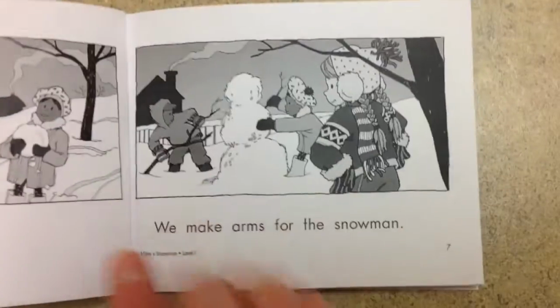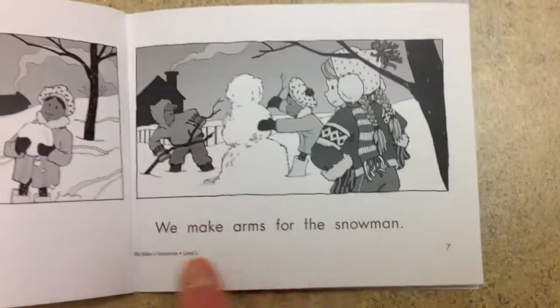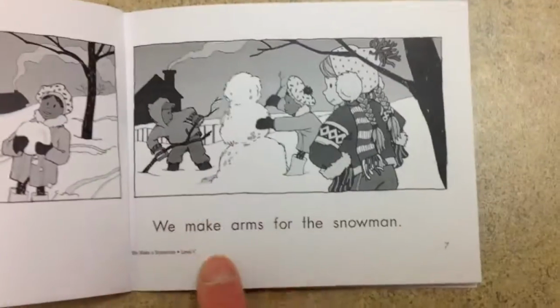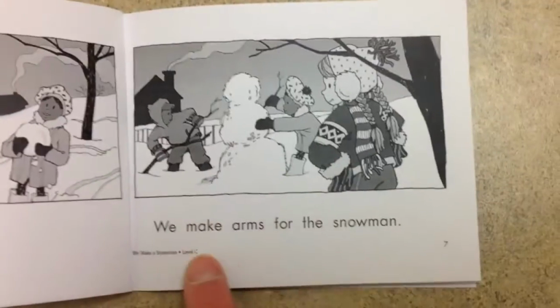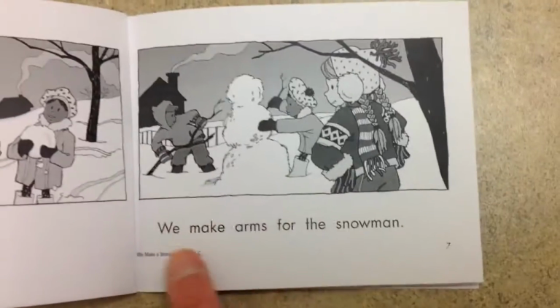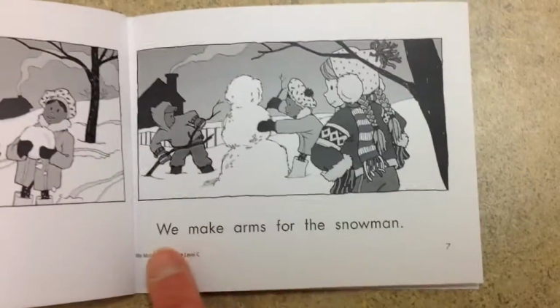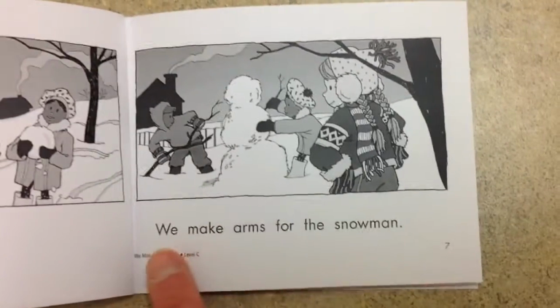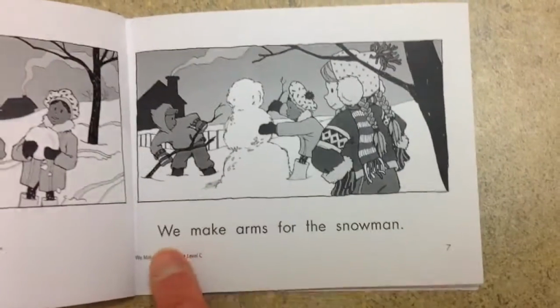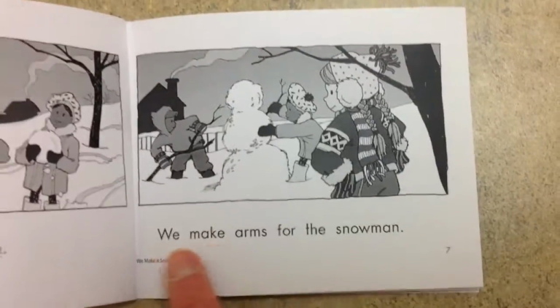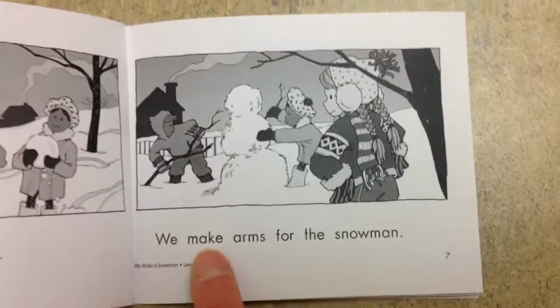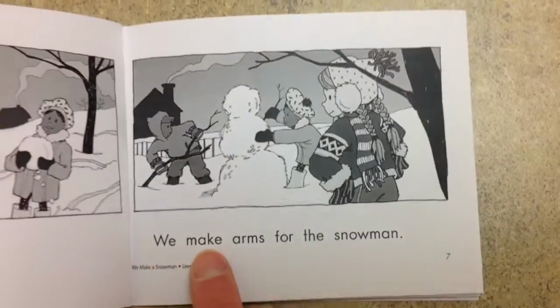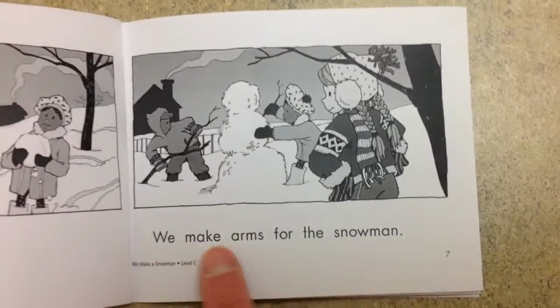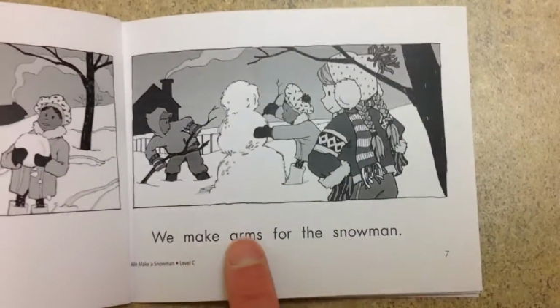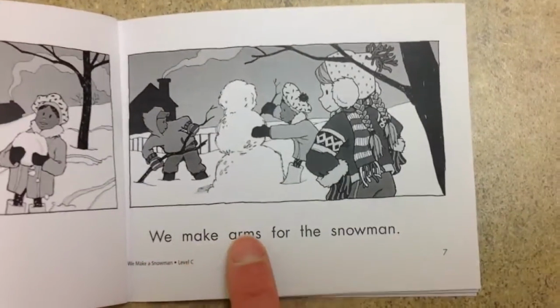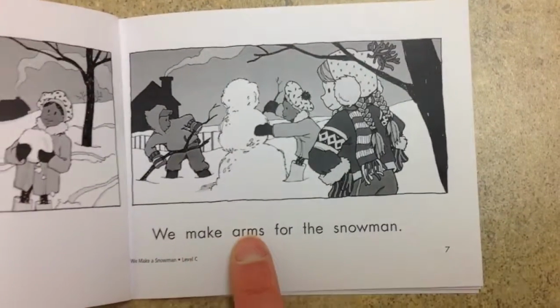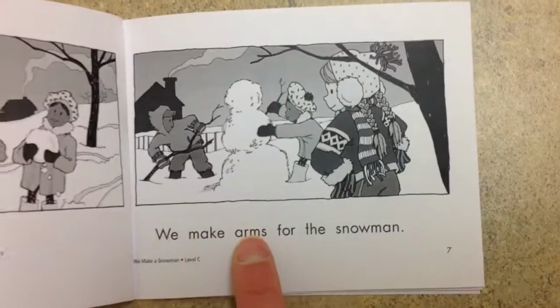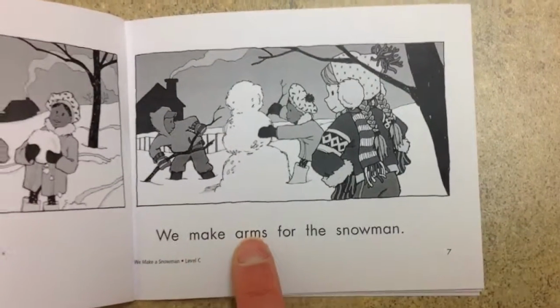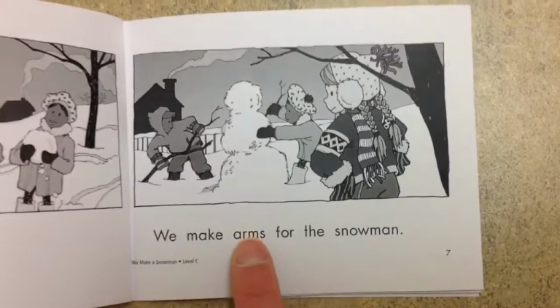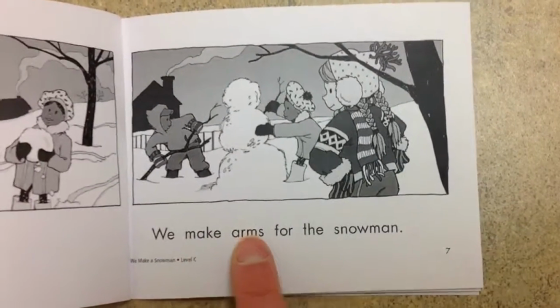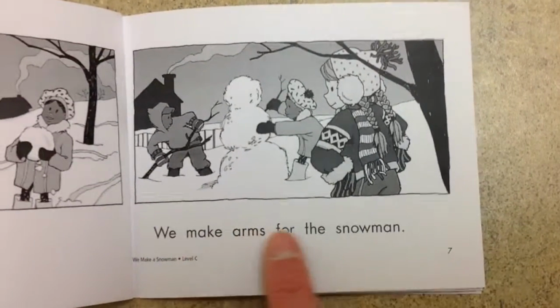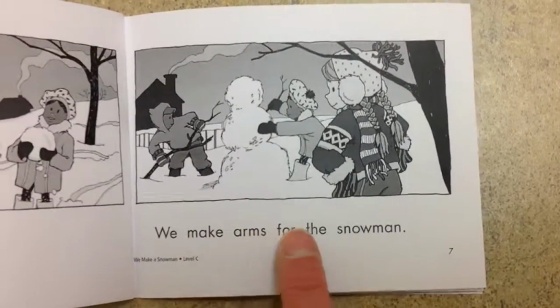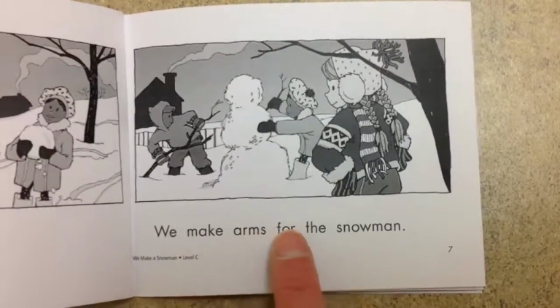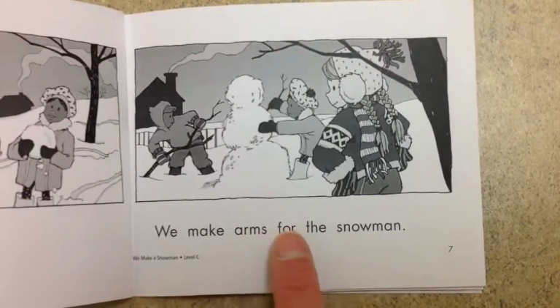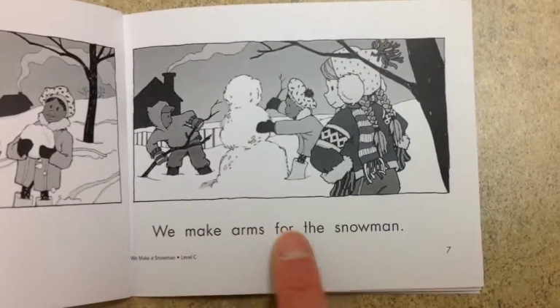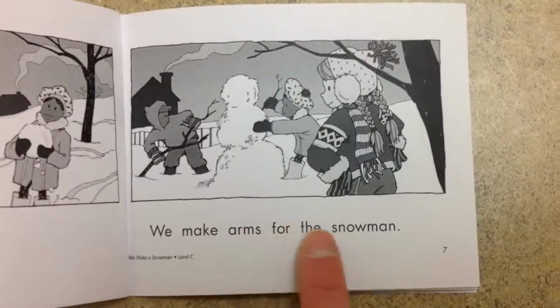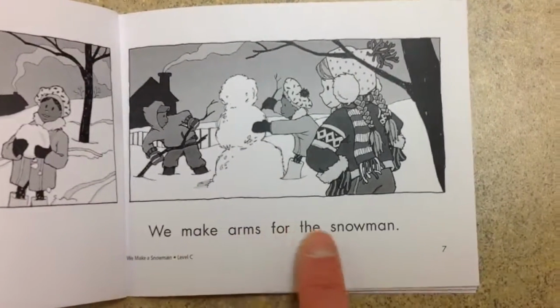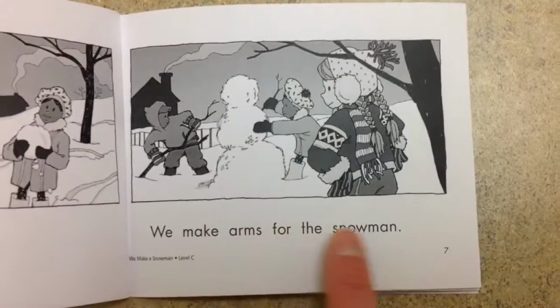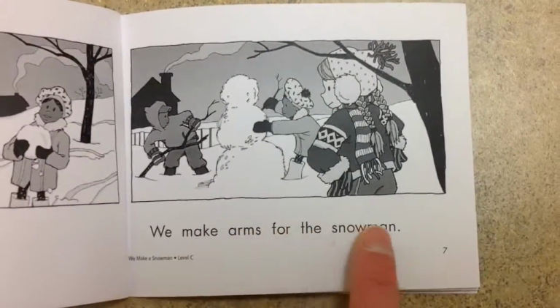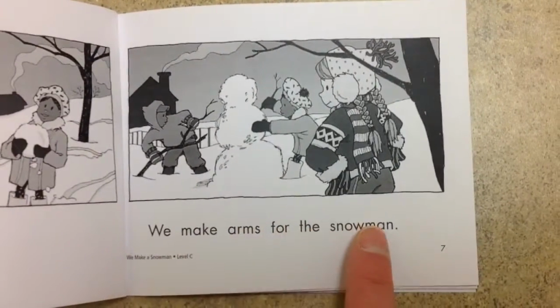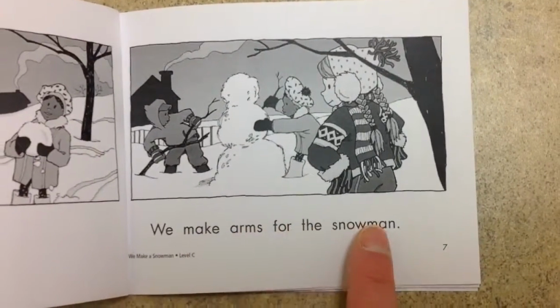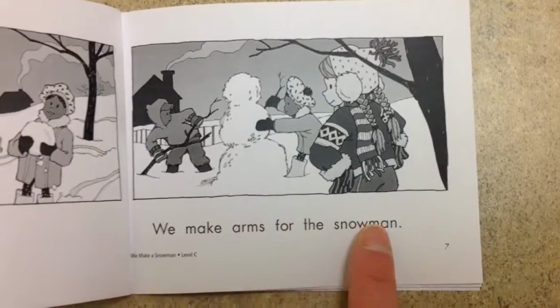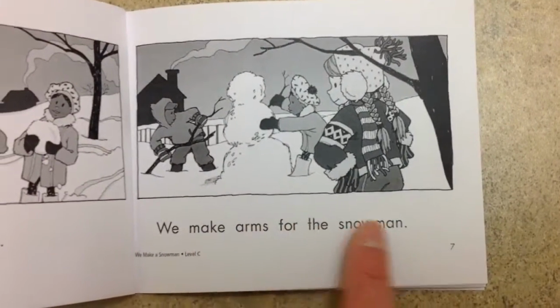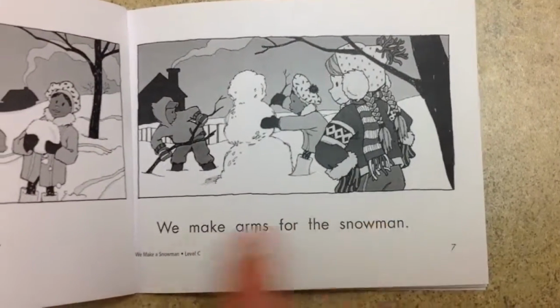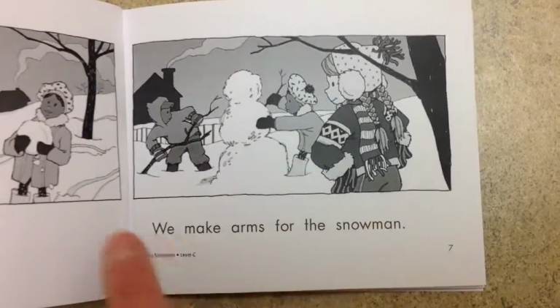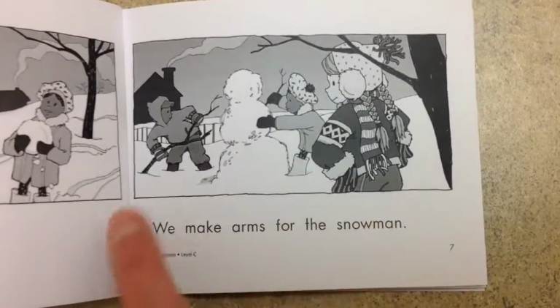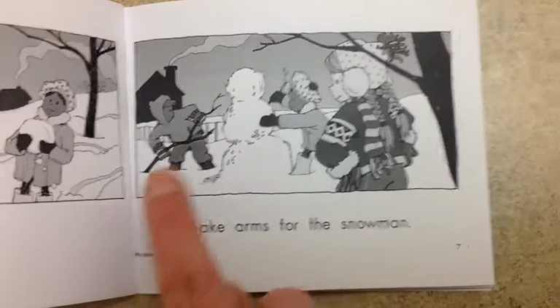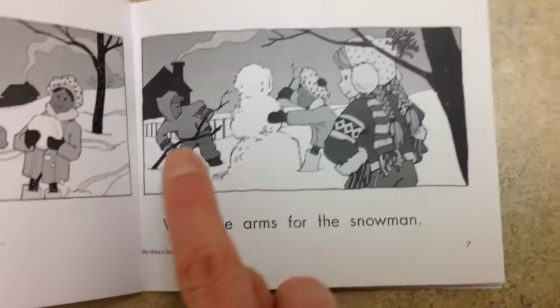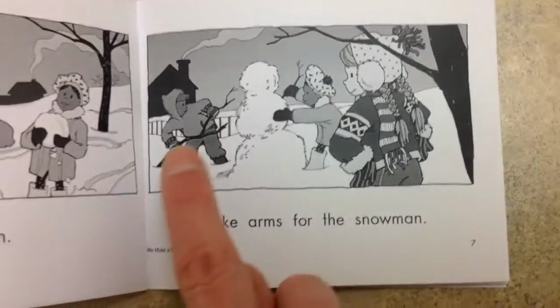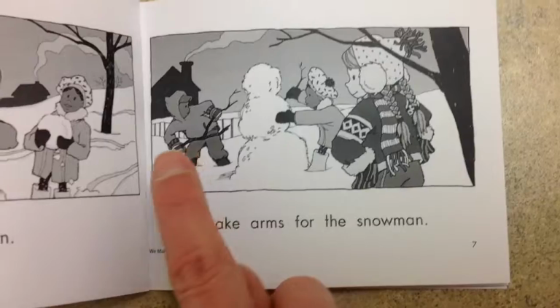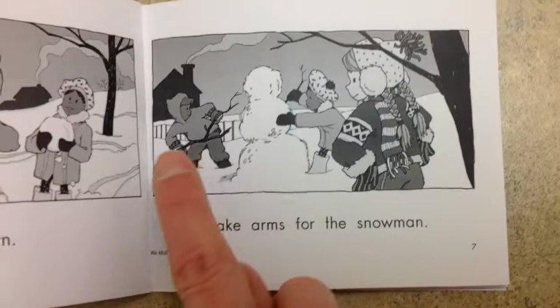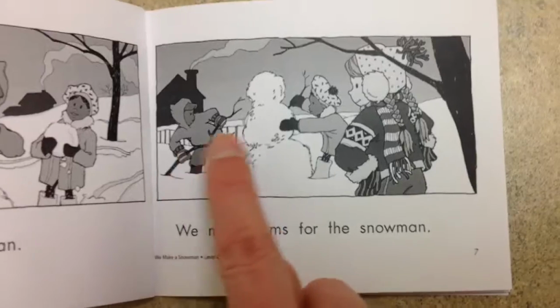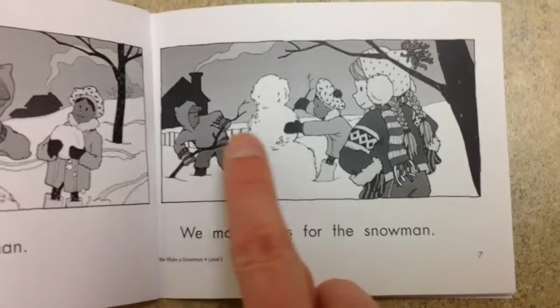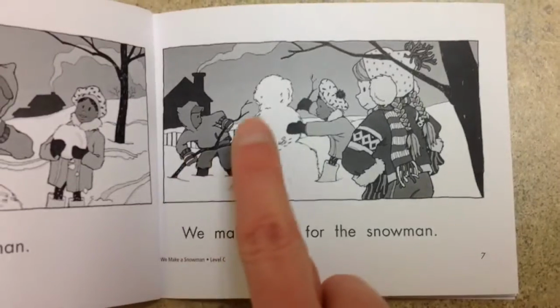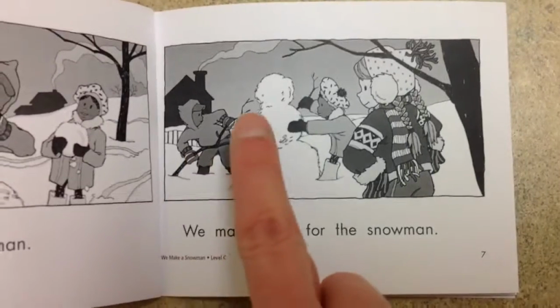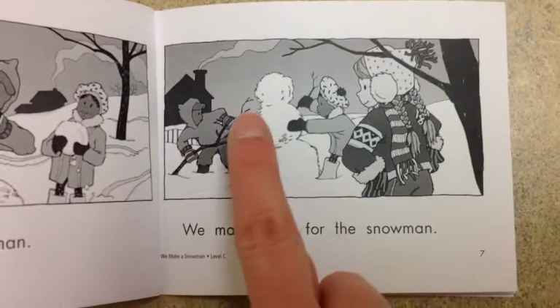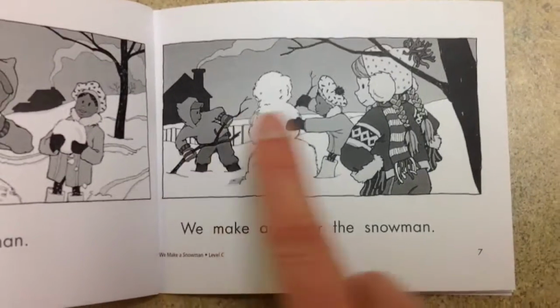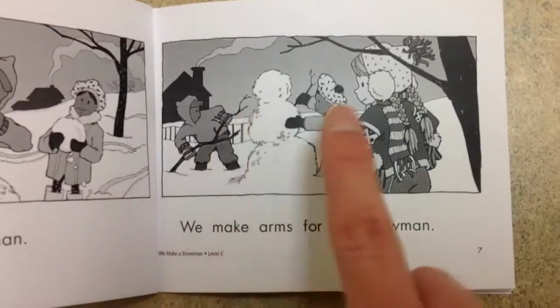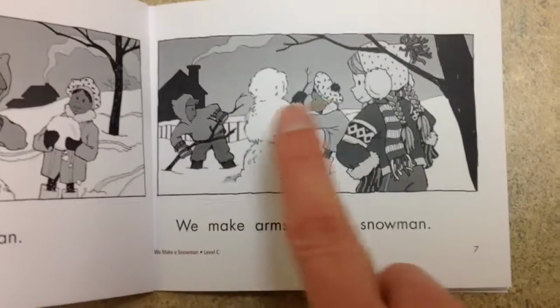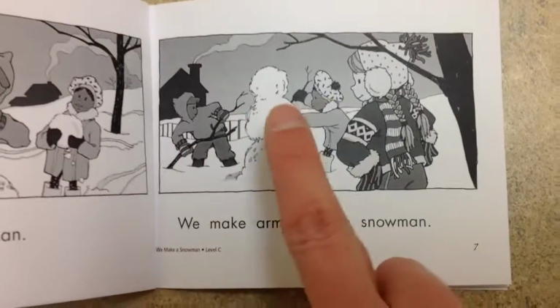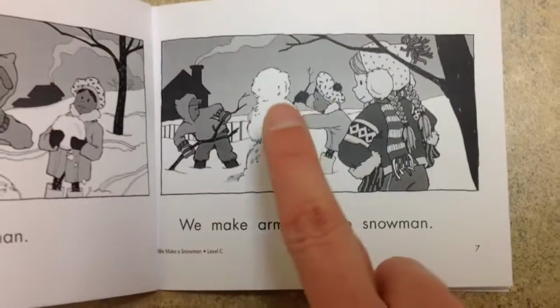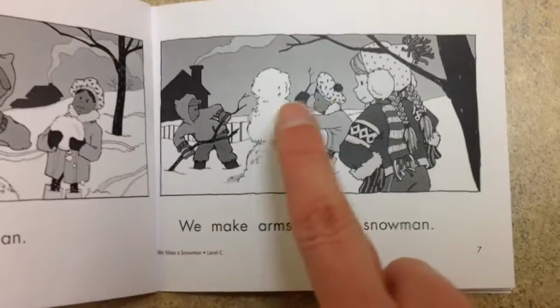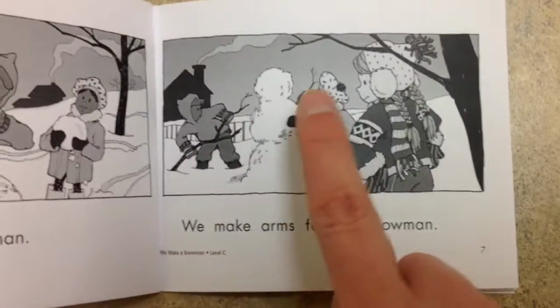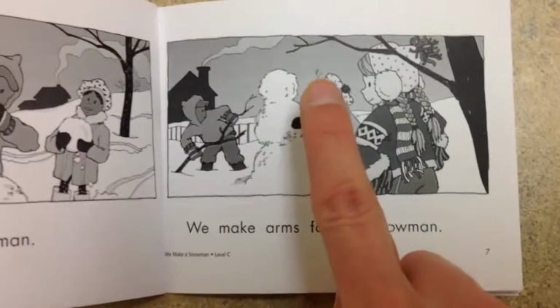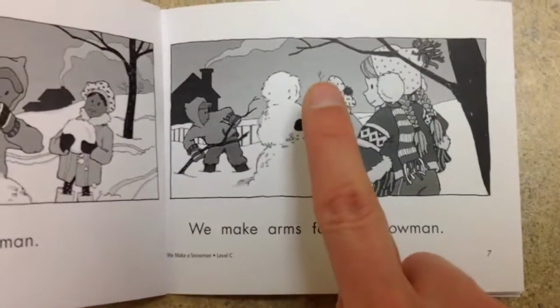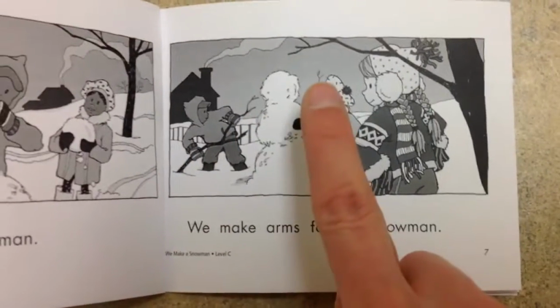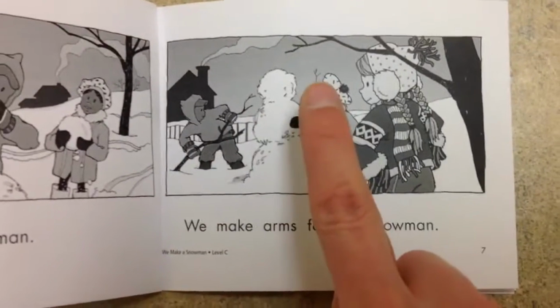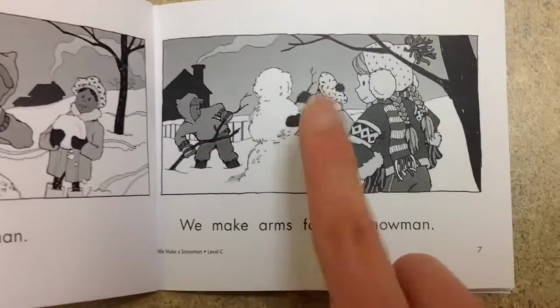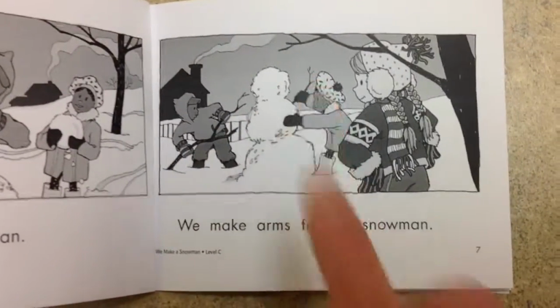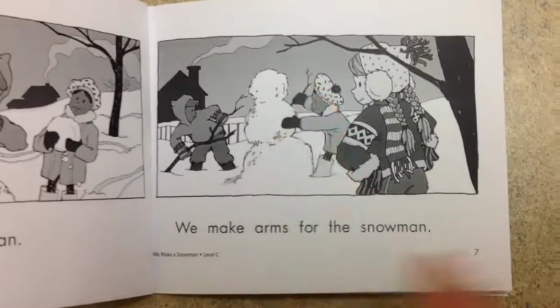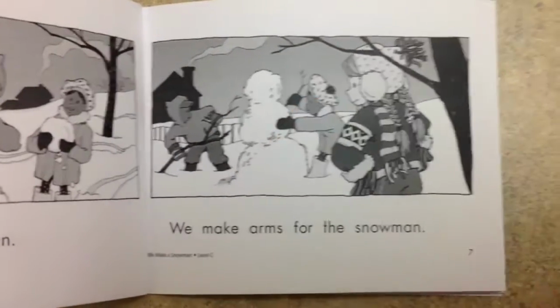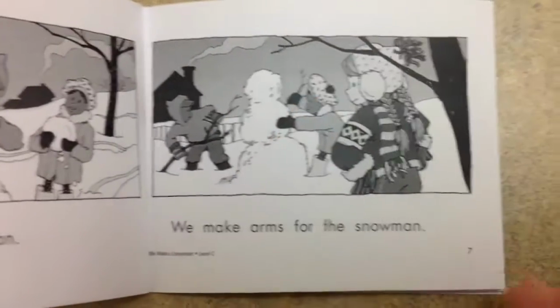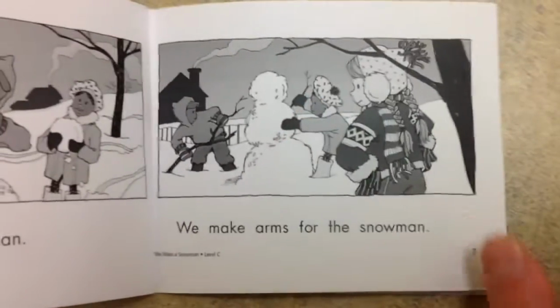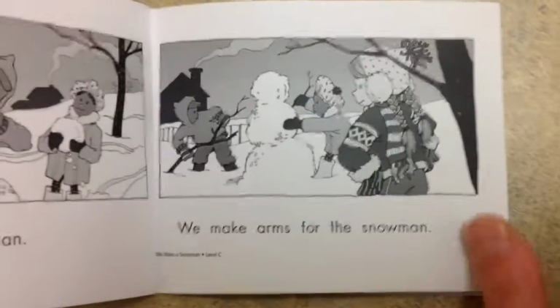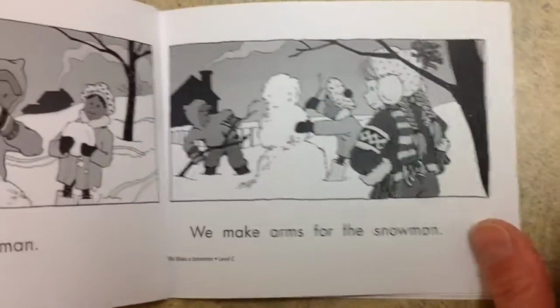We make arms for the snowman. One, two. Two arms.